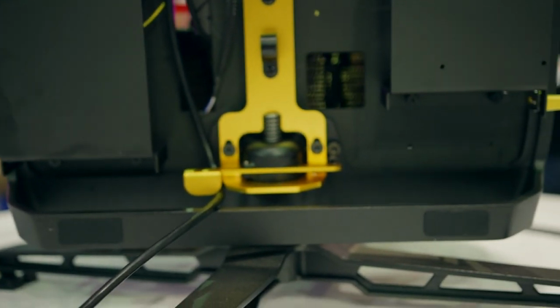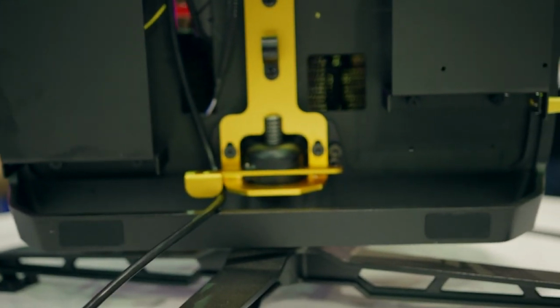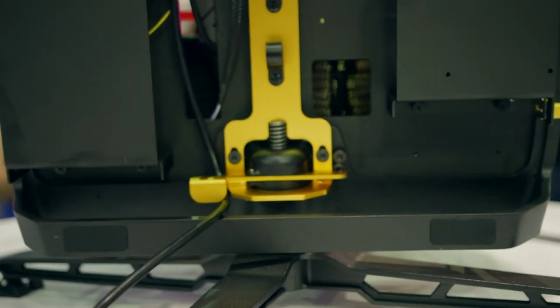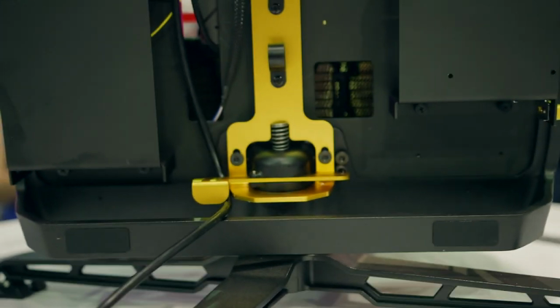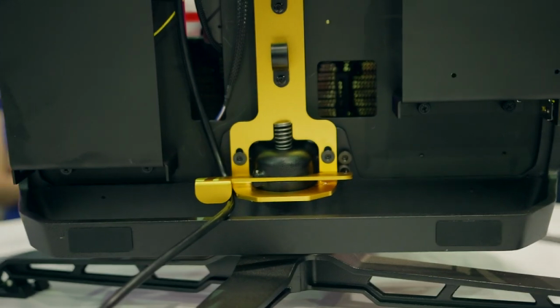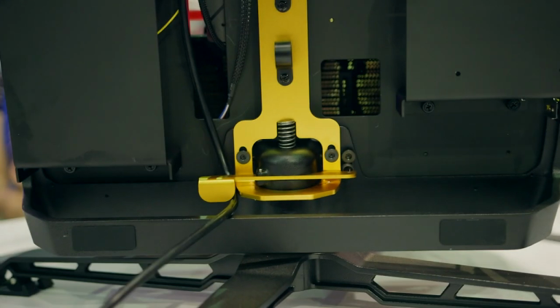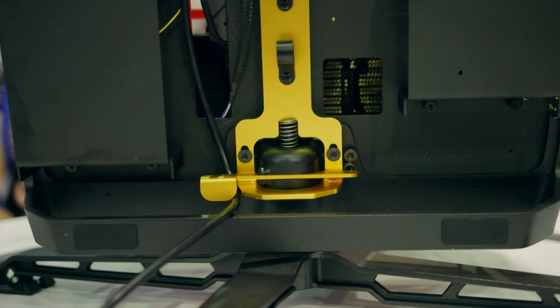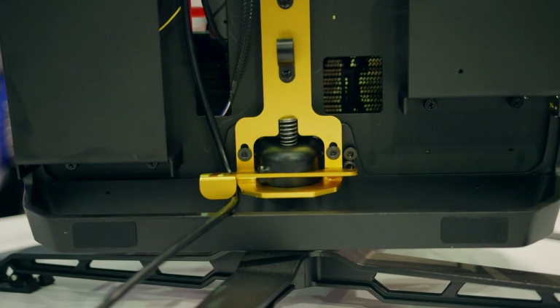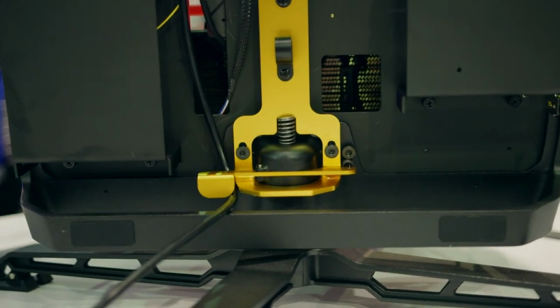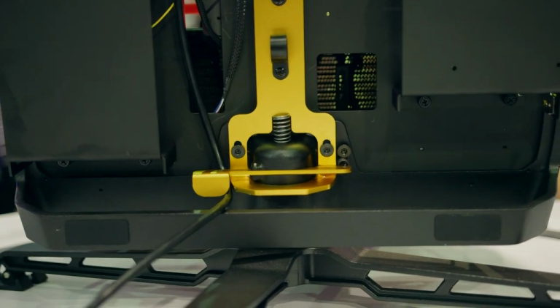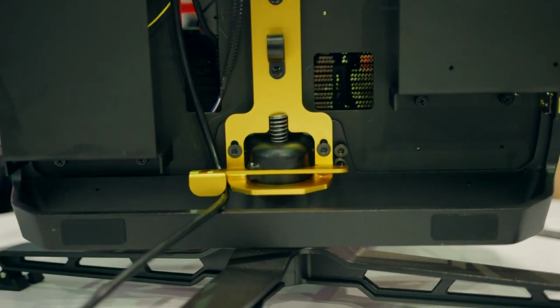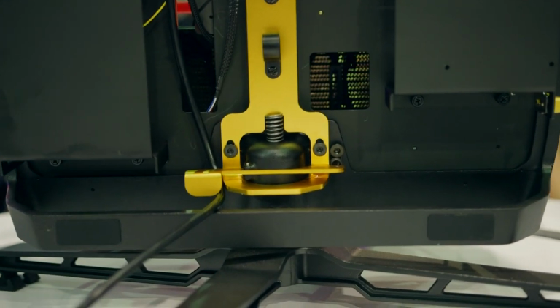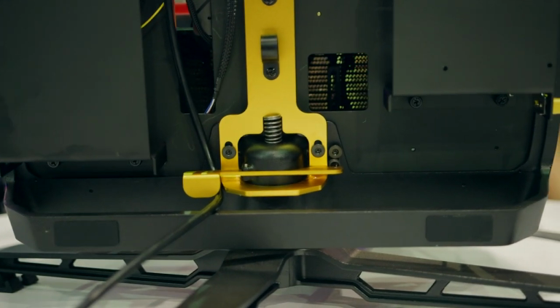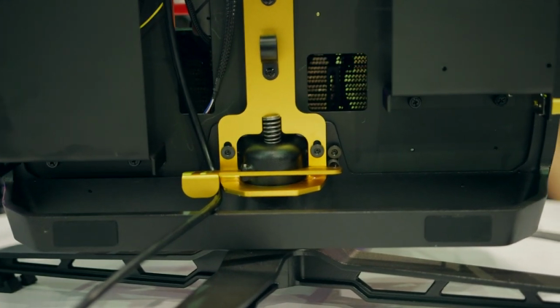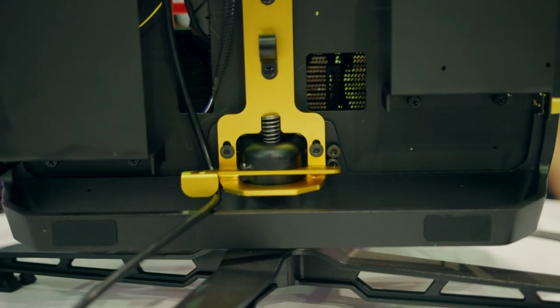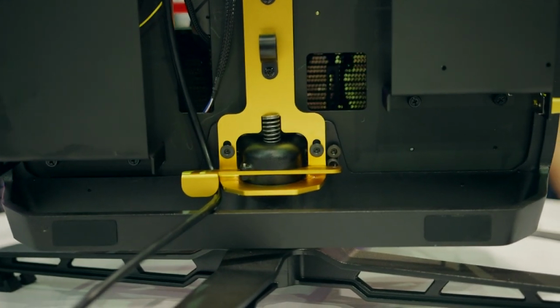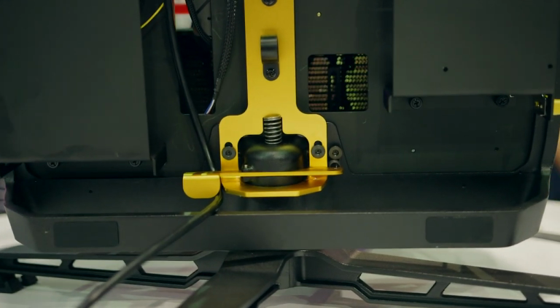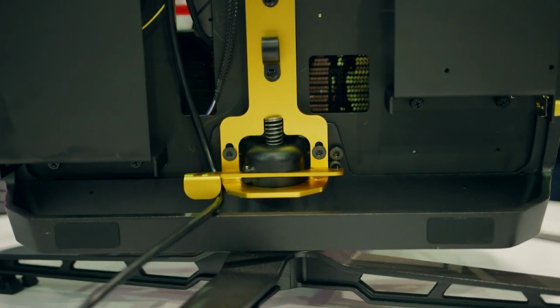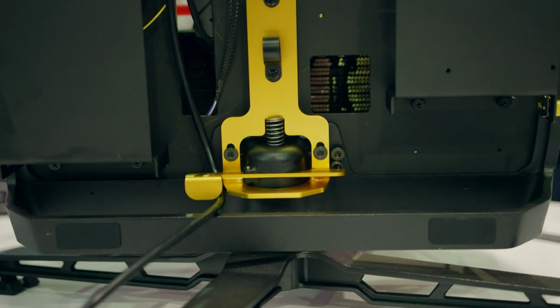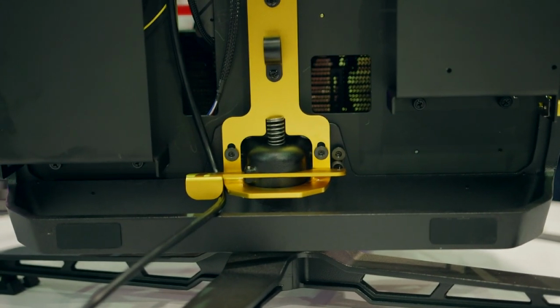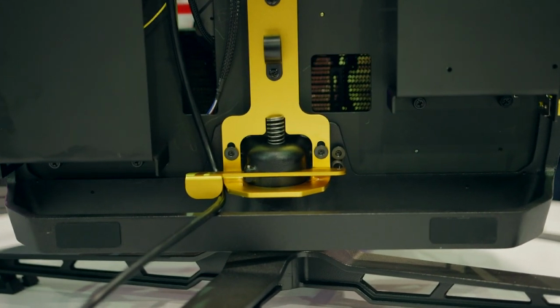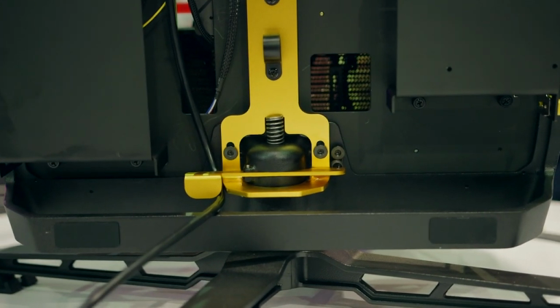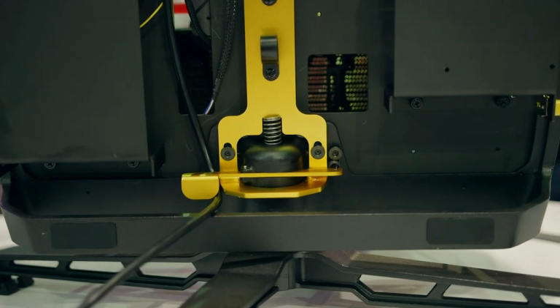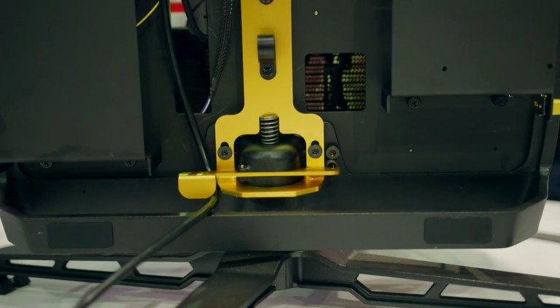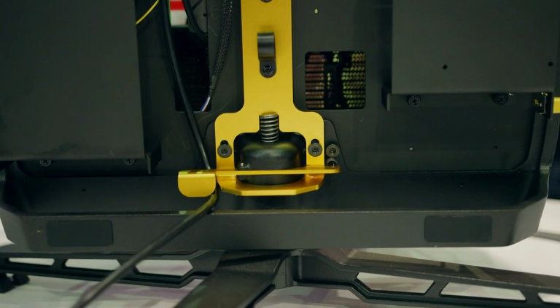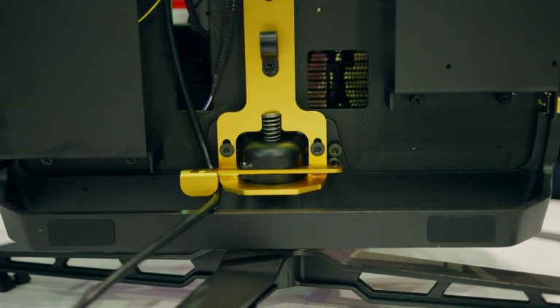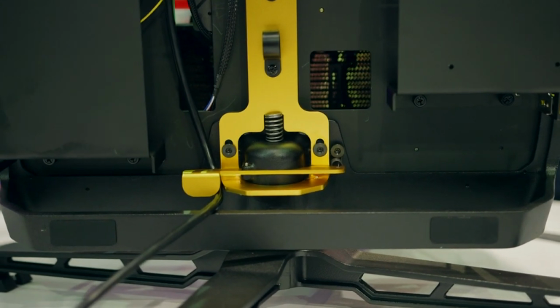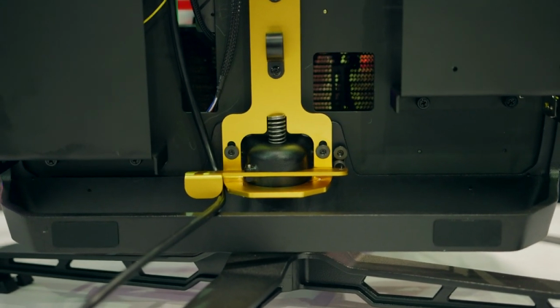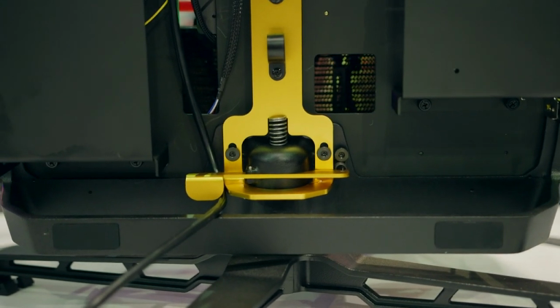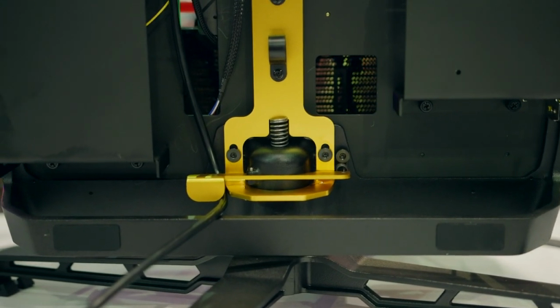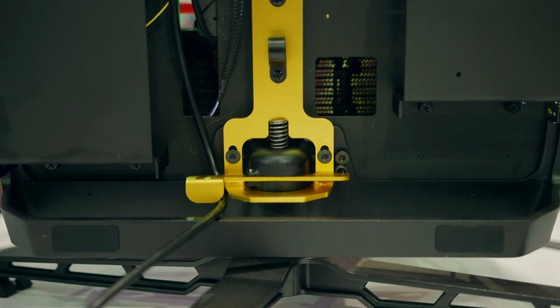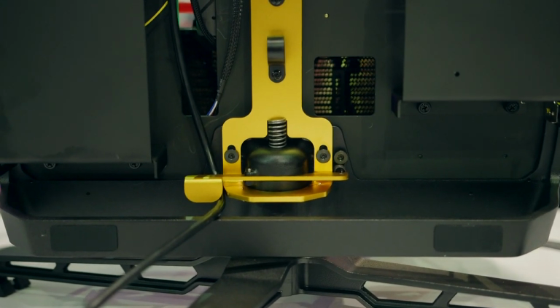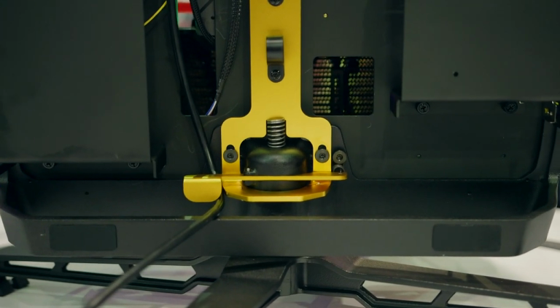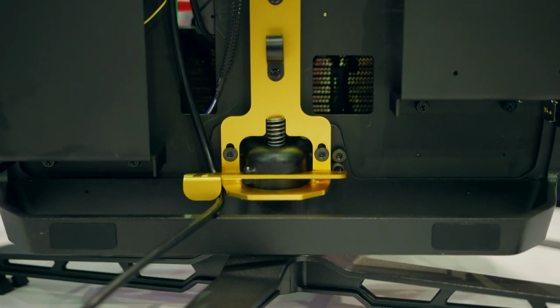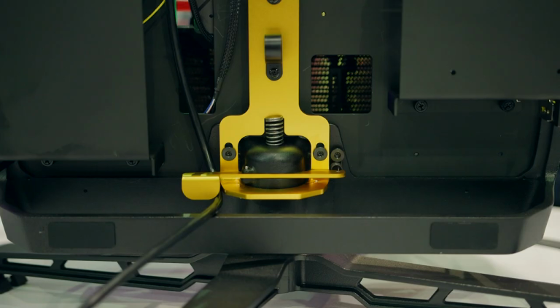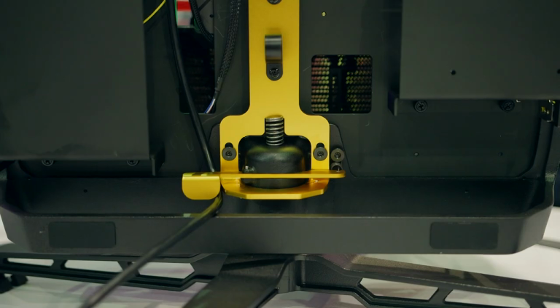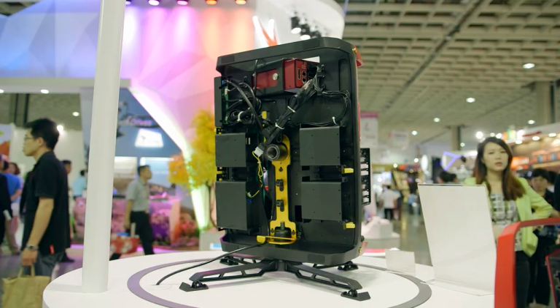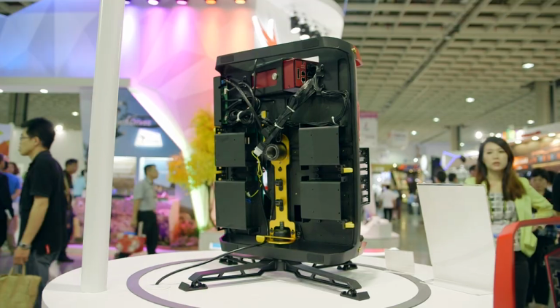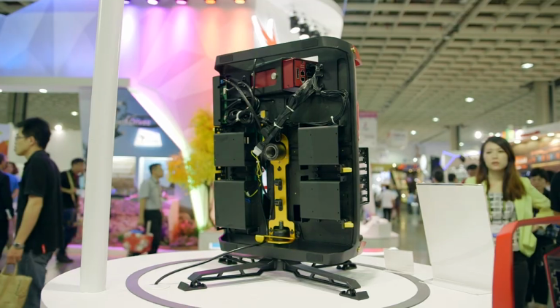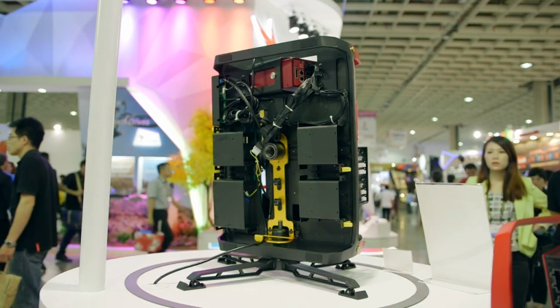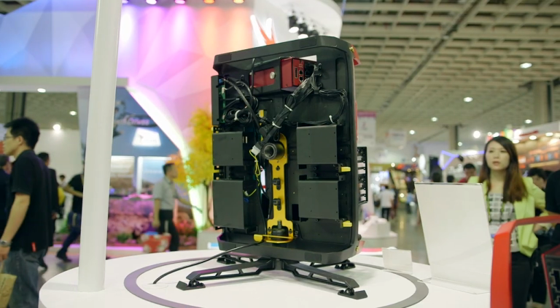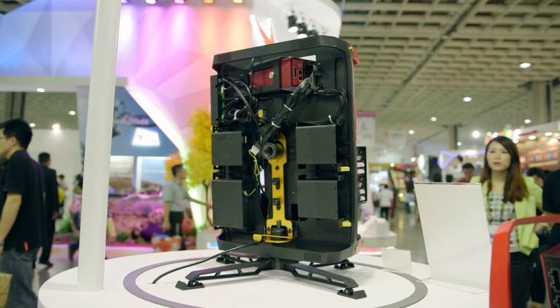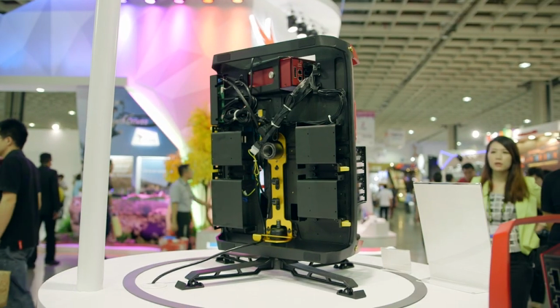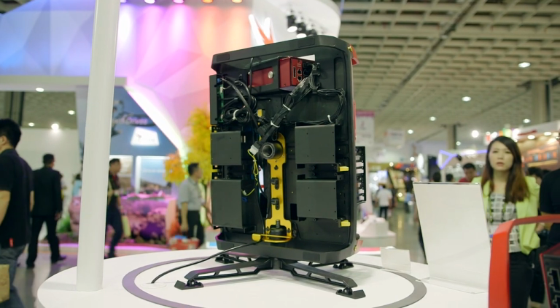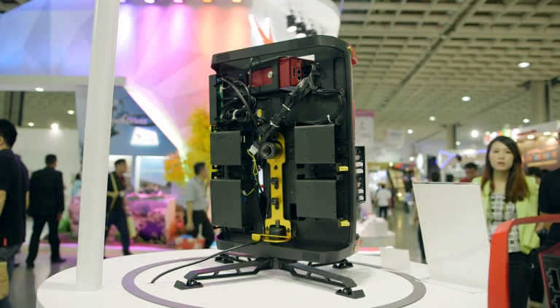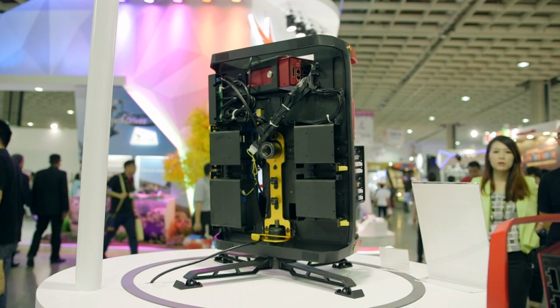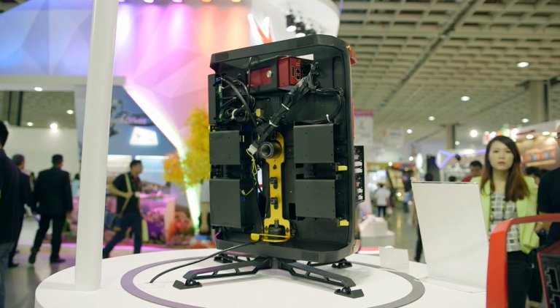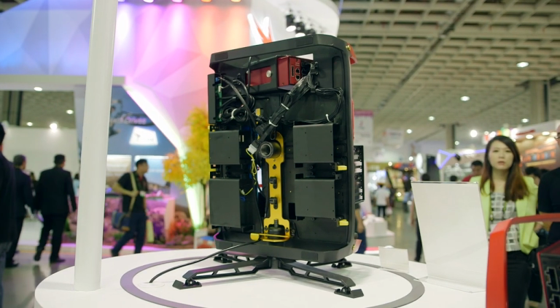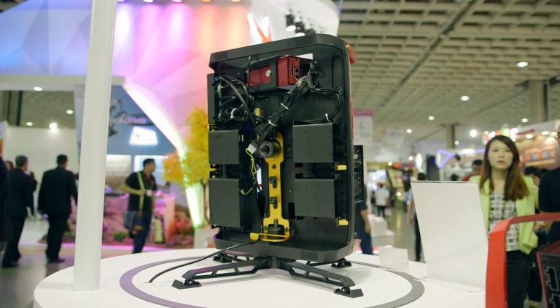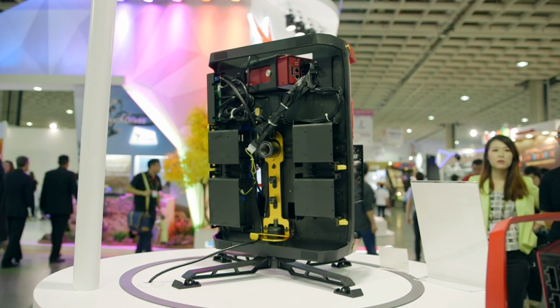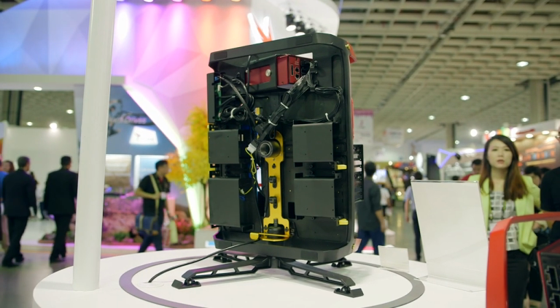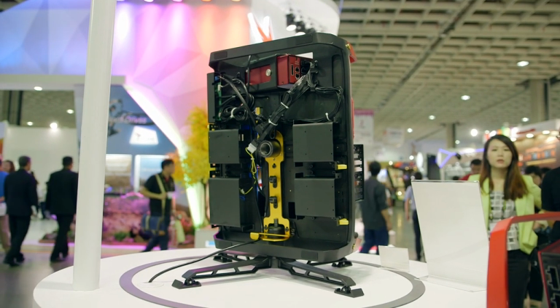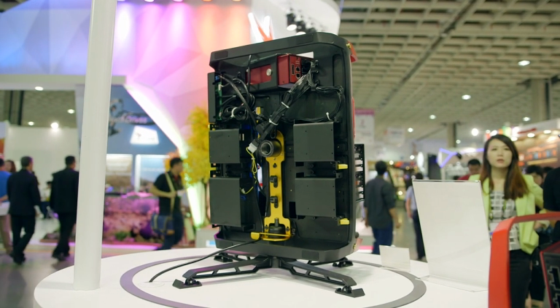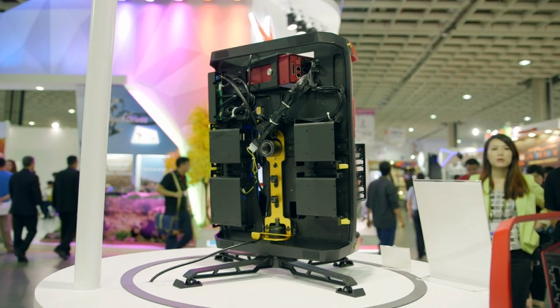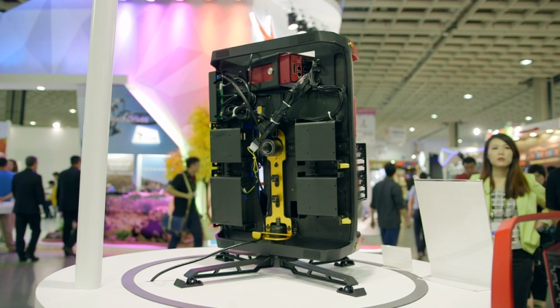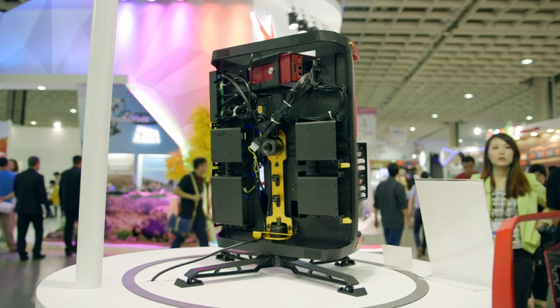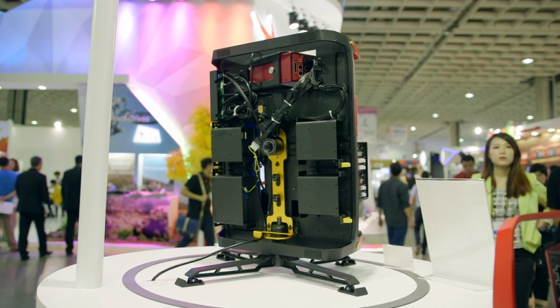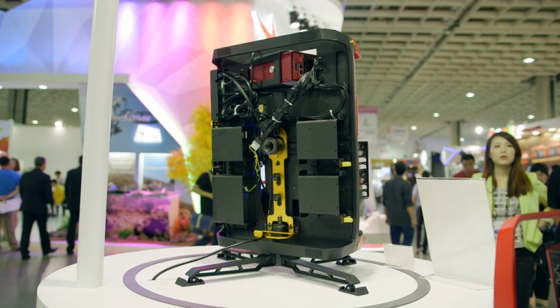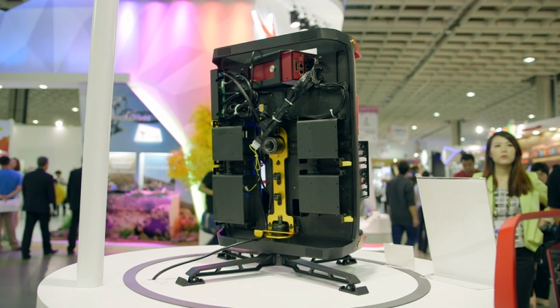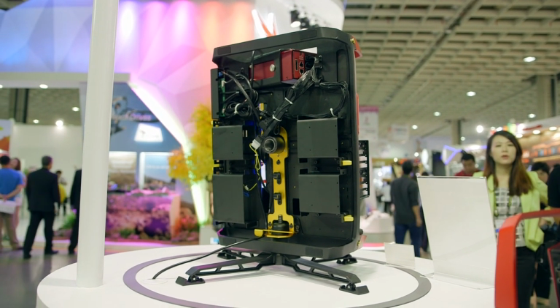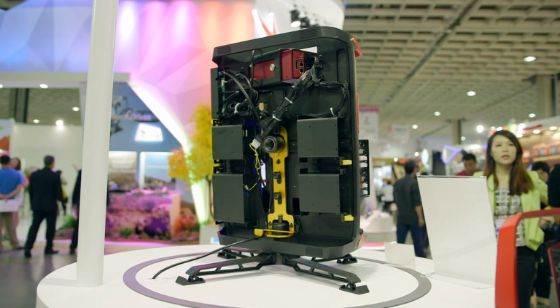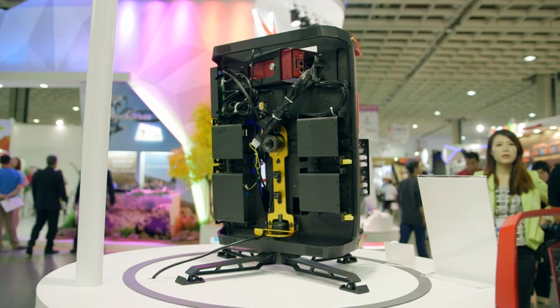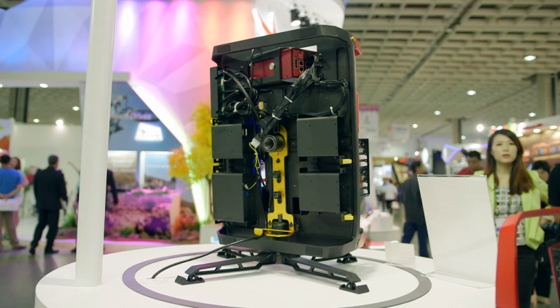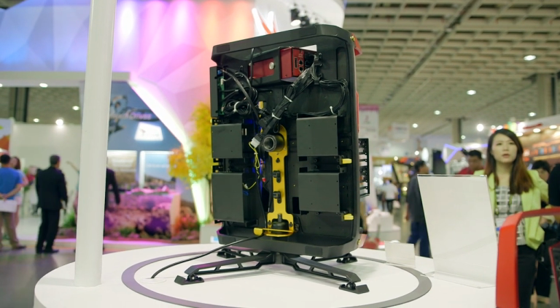There's a little locking mechanism so it doesn't have to rotate. You can unlock it so you can either angle it or rotate it to your desire.